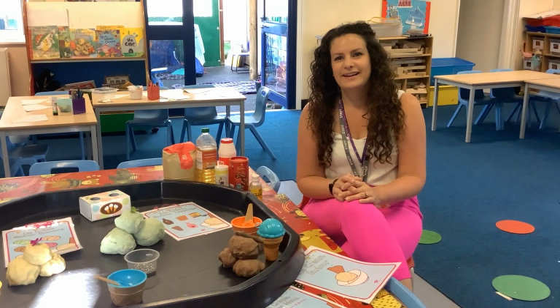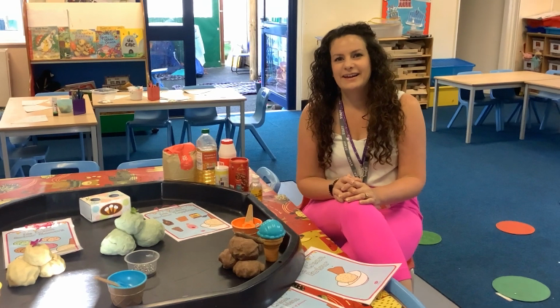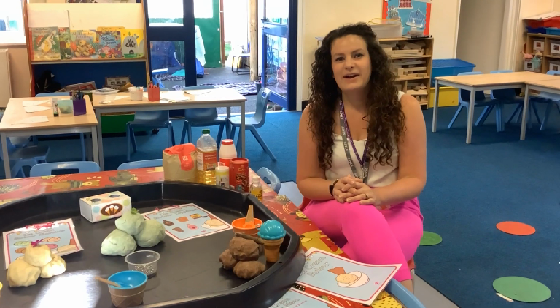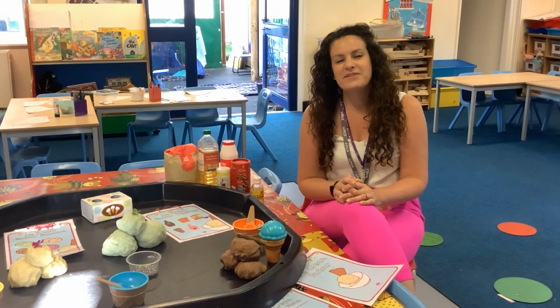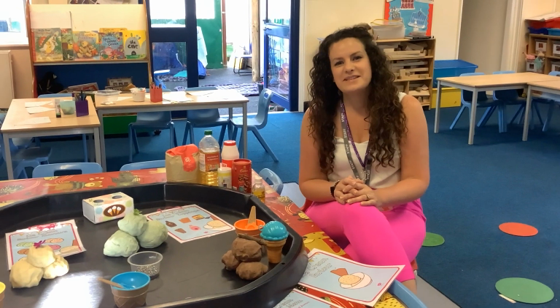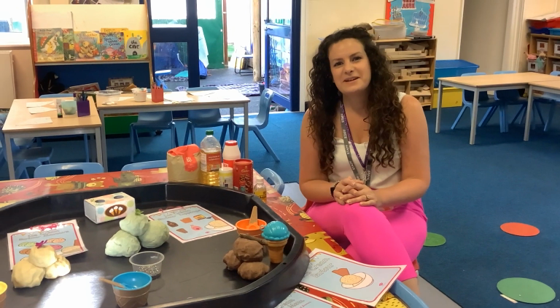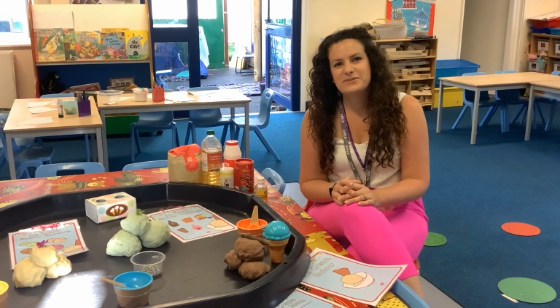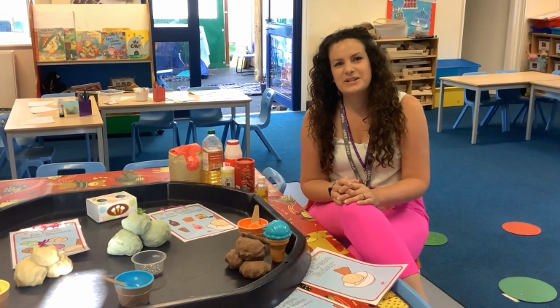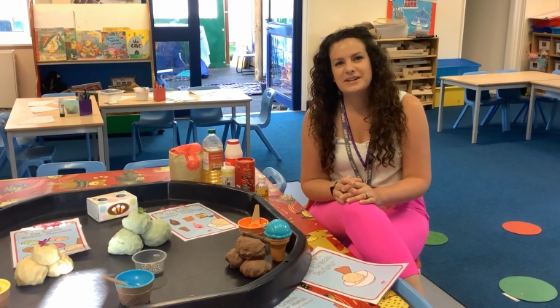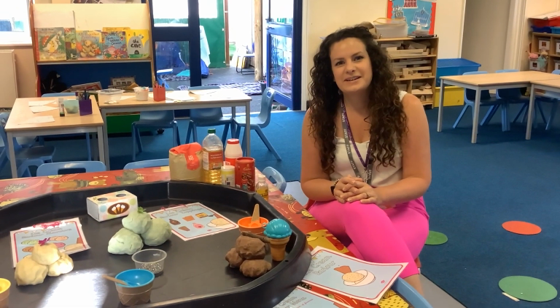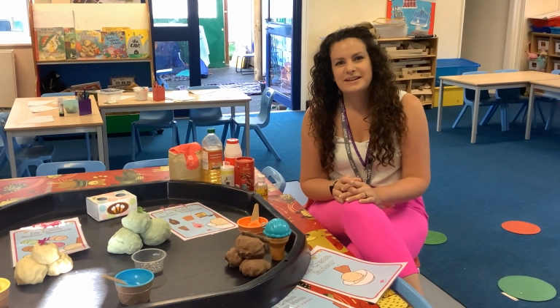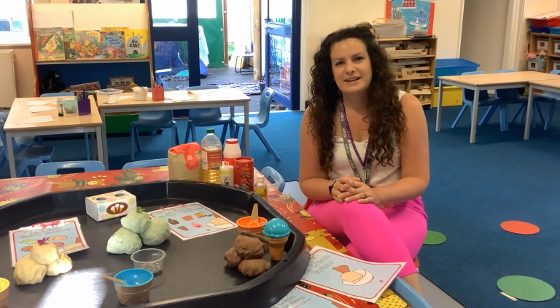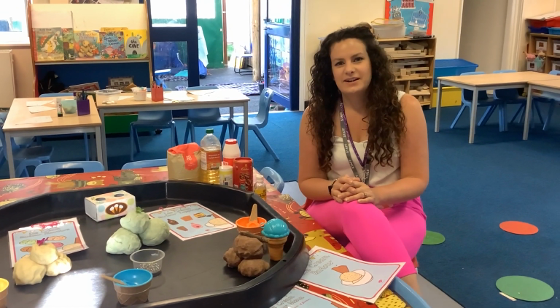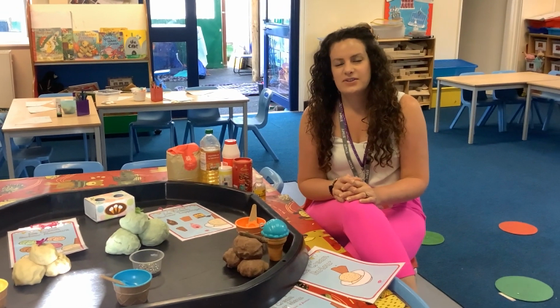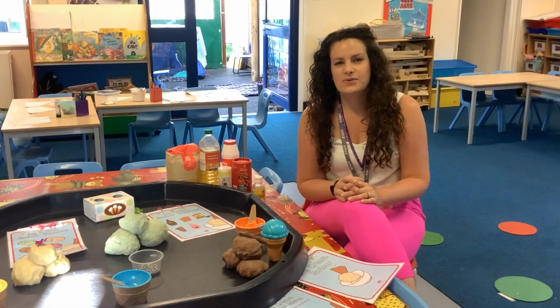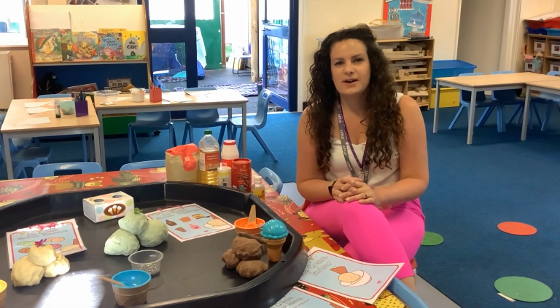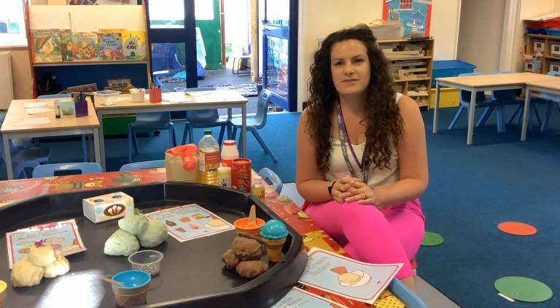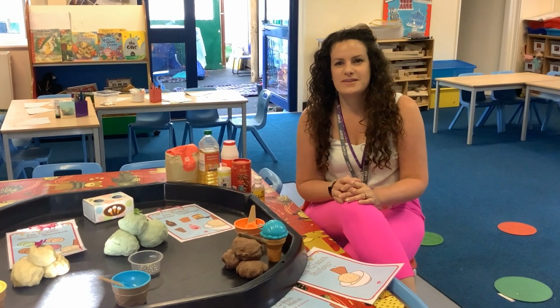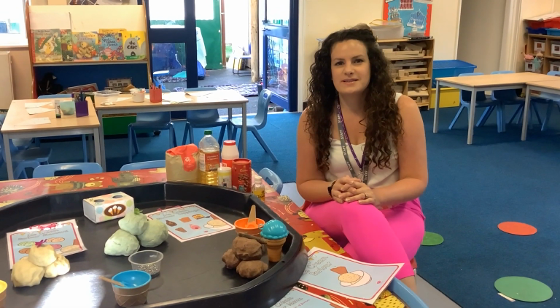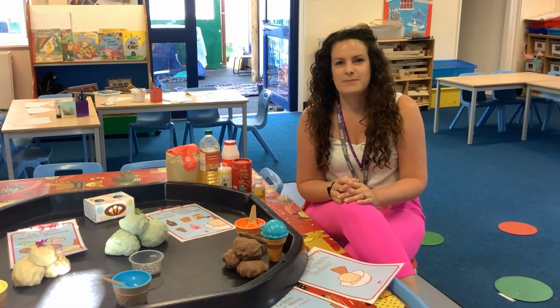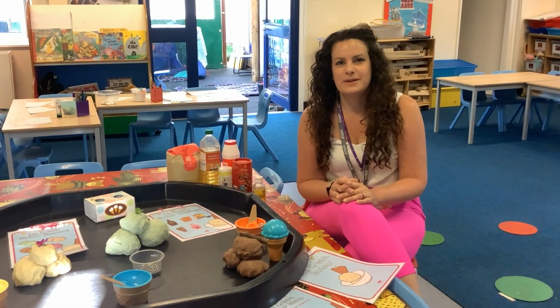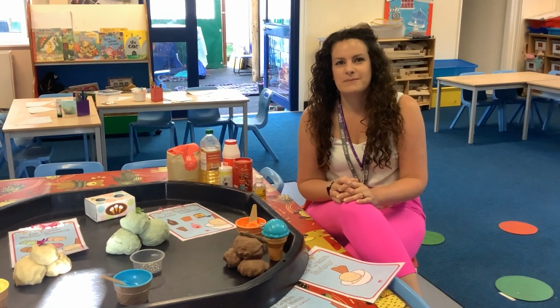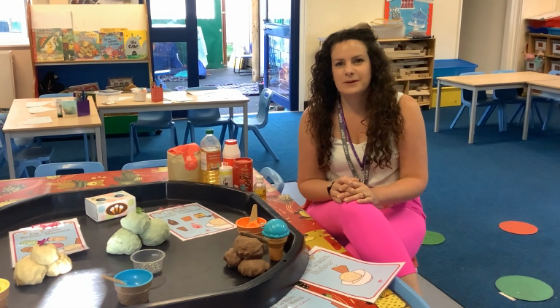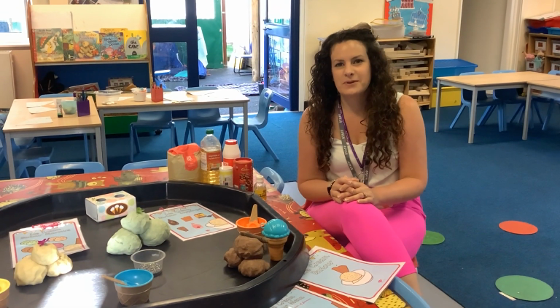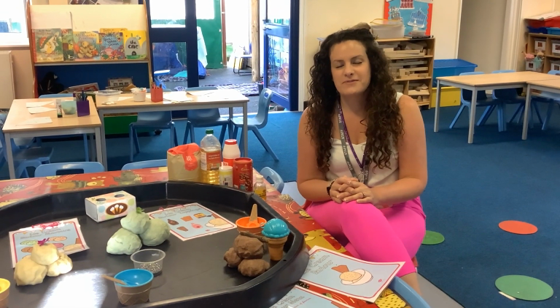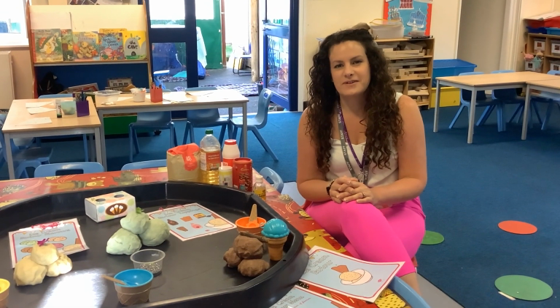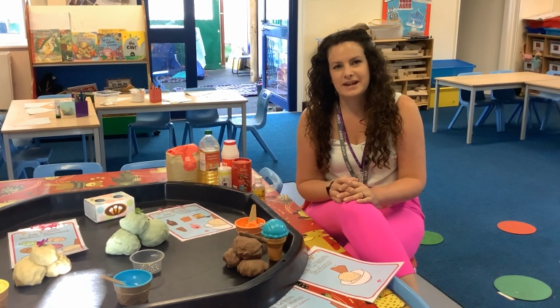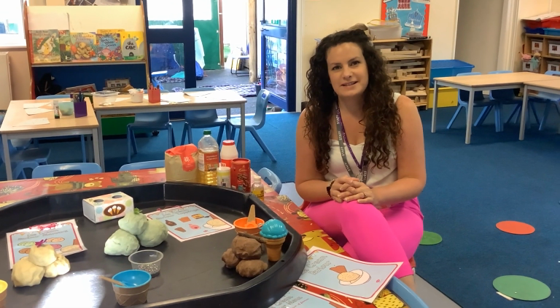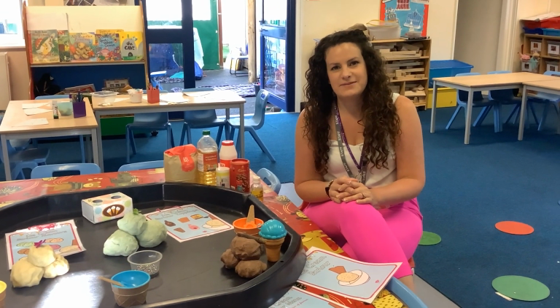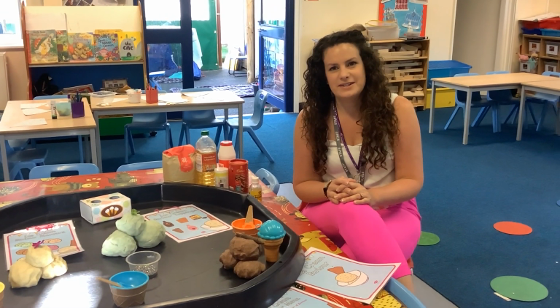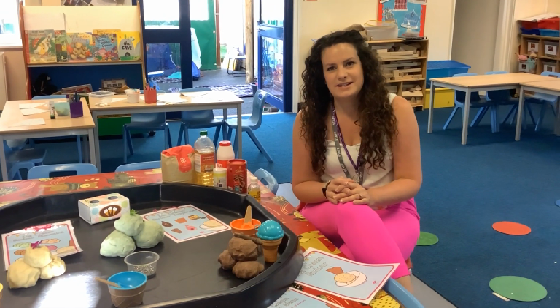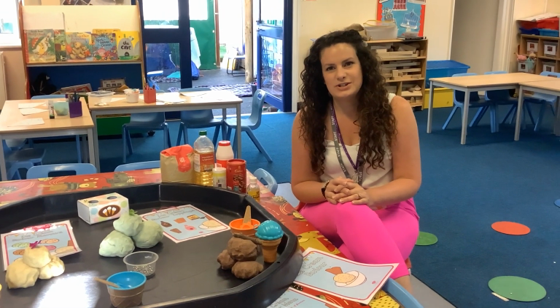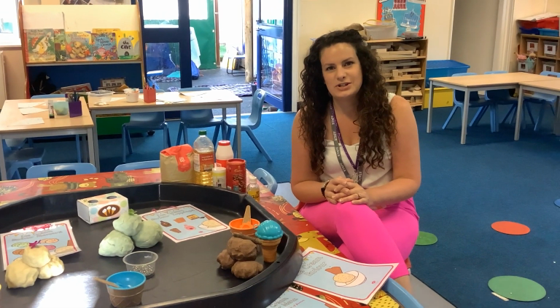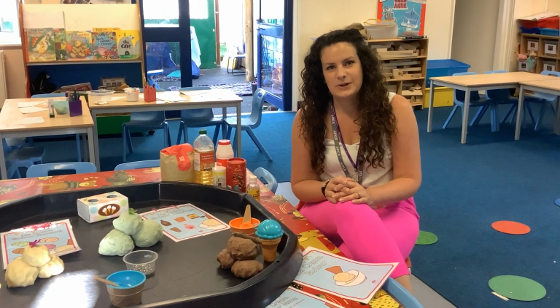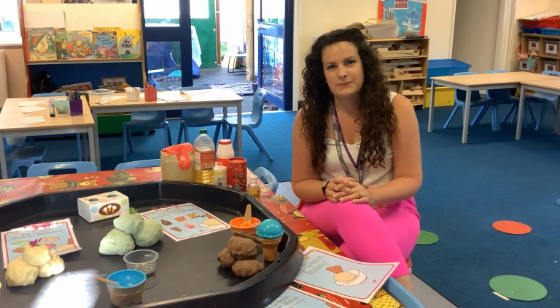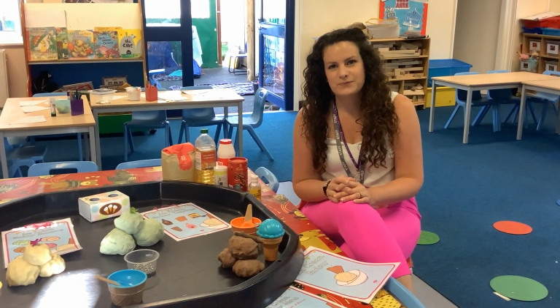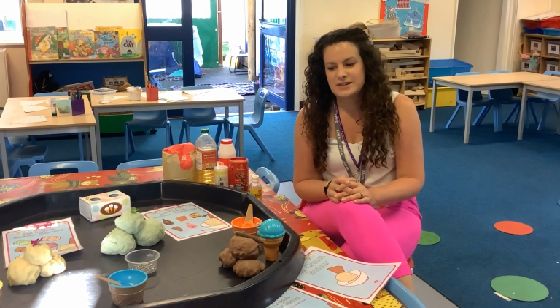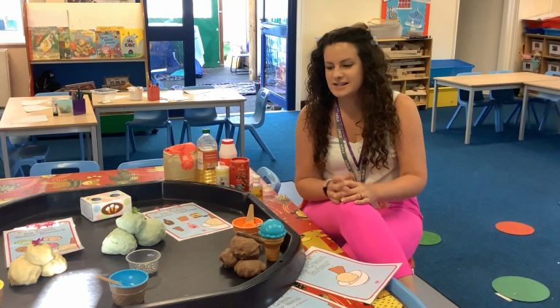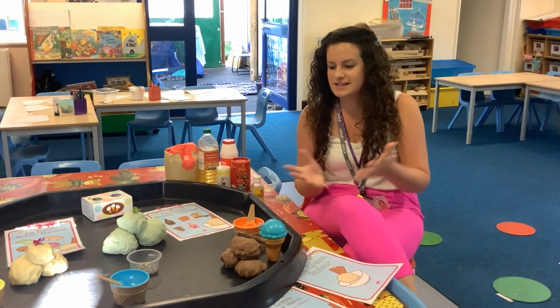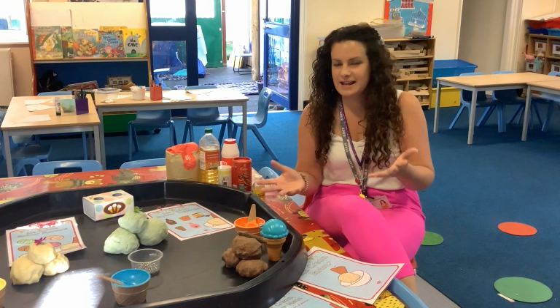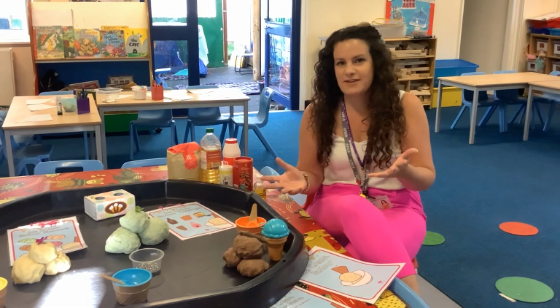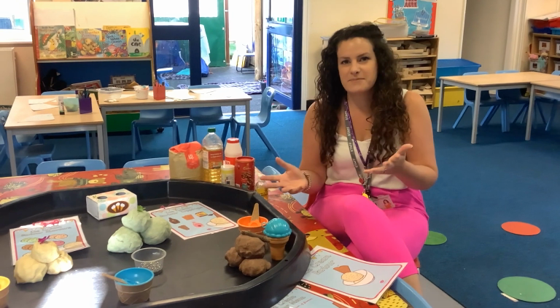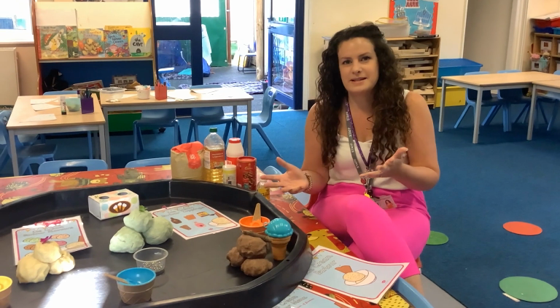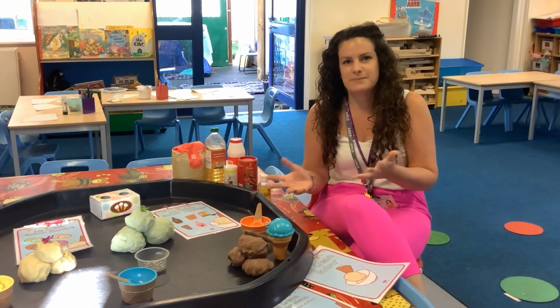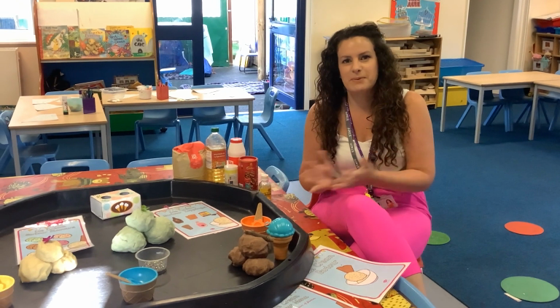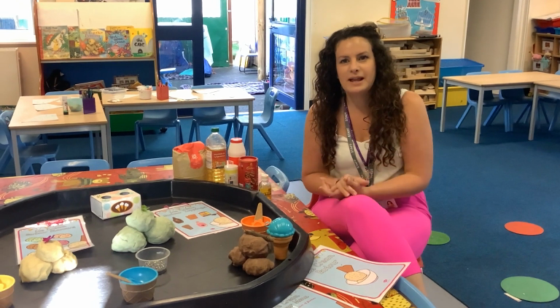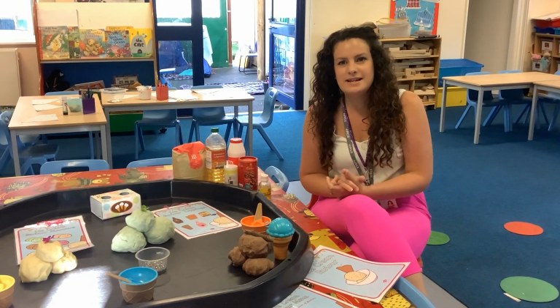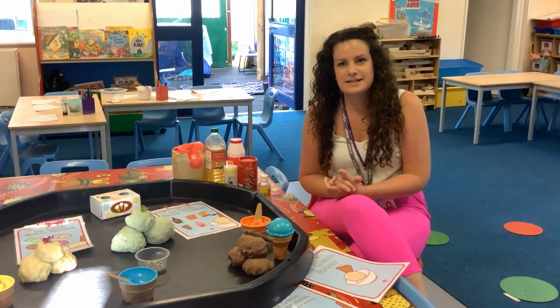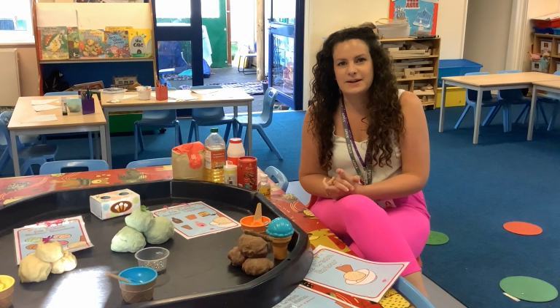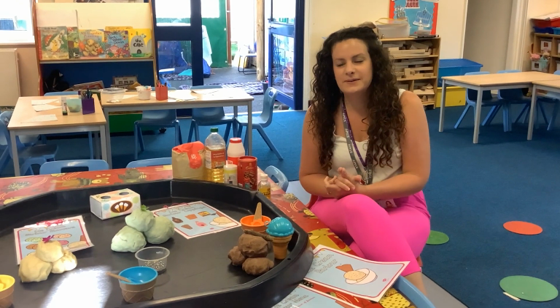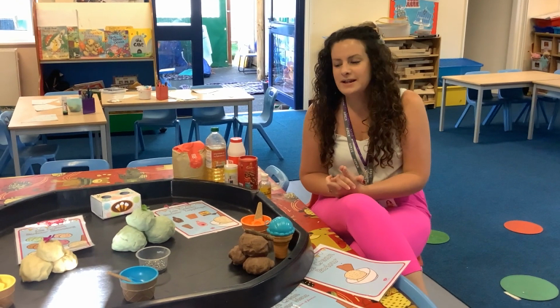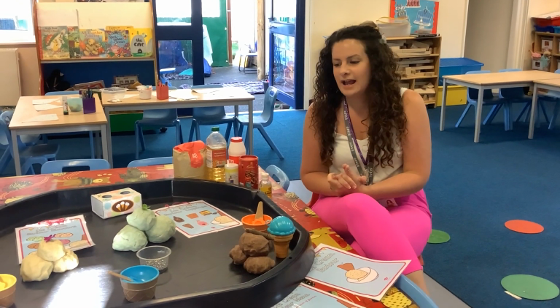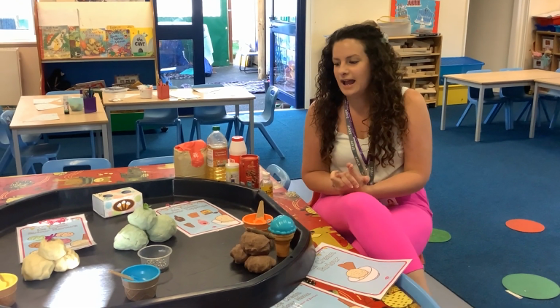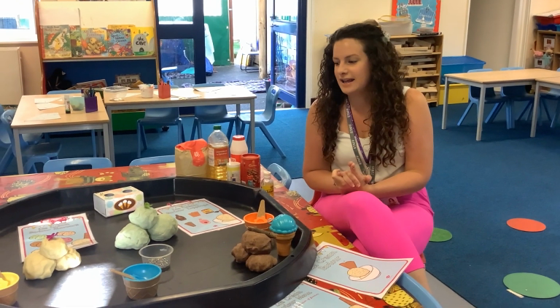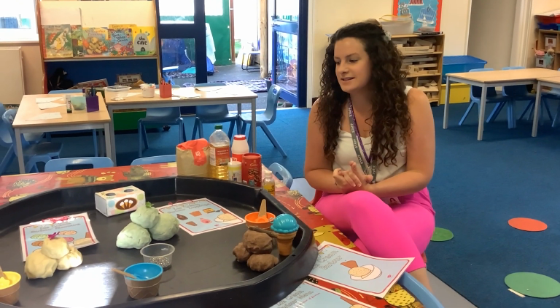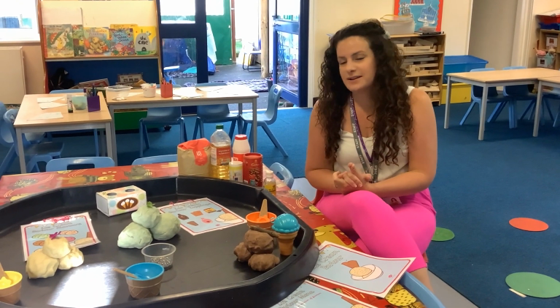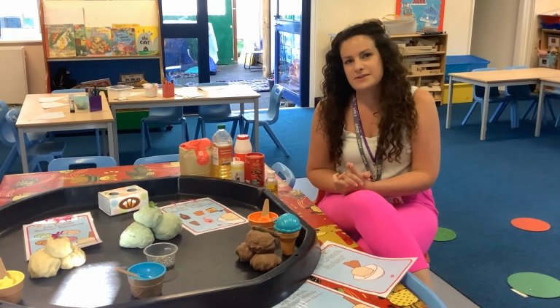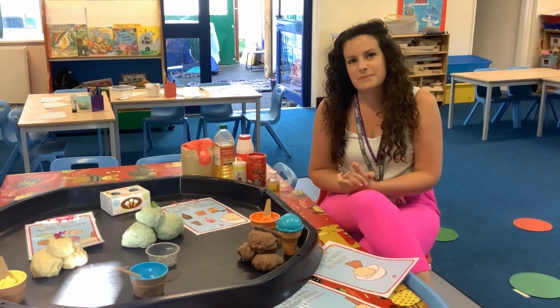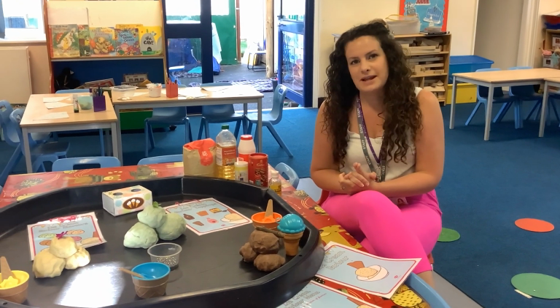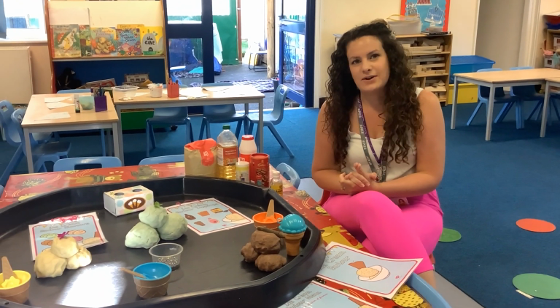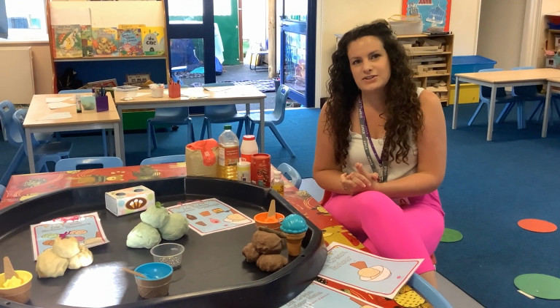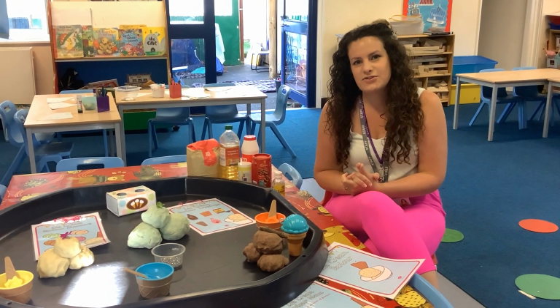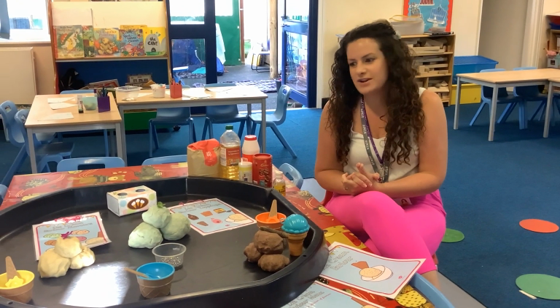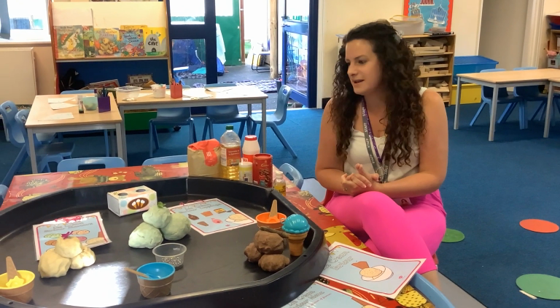Hi reception! I thought over the summer you might want a fun activity to do, so today I've made some Play-Doh and it's going to be ice cream.